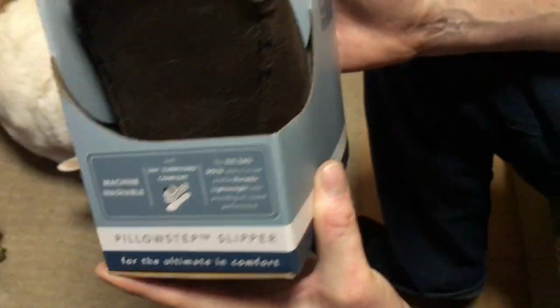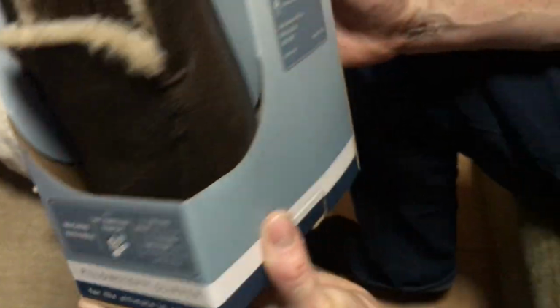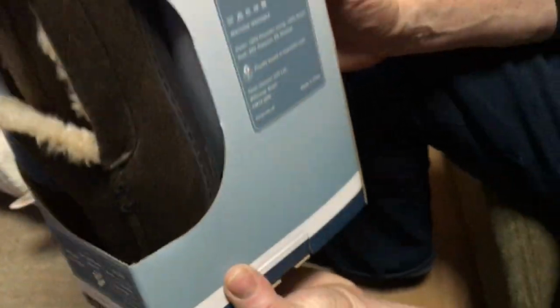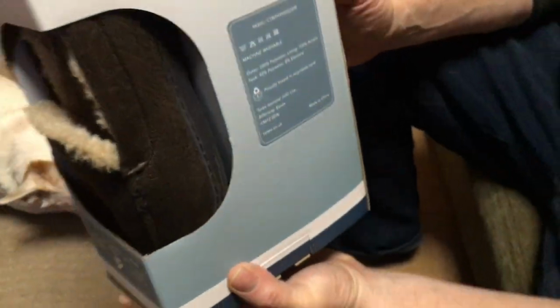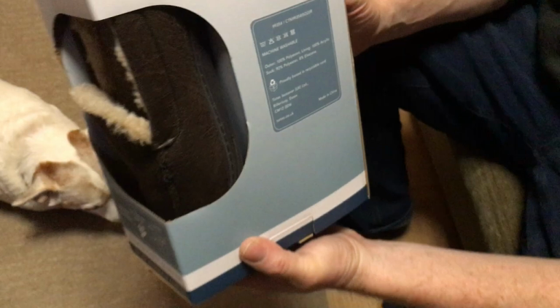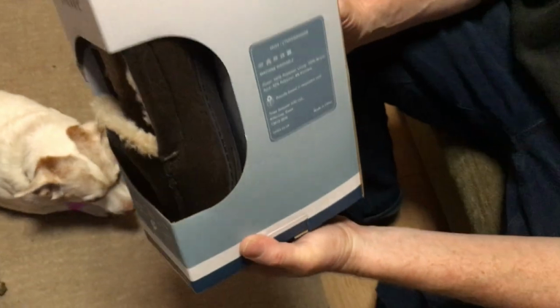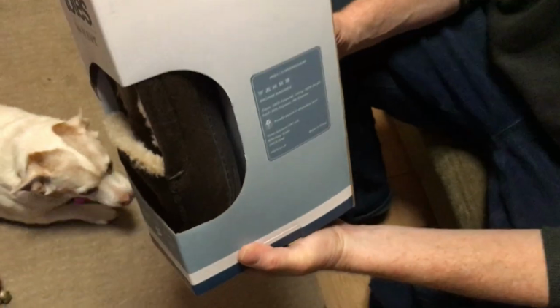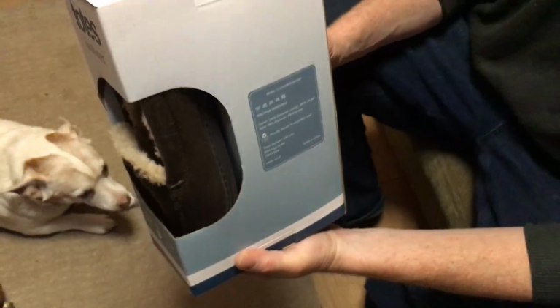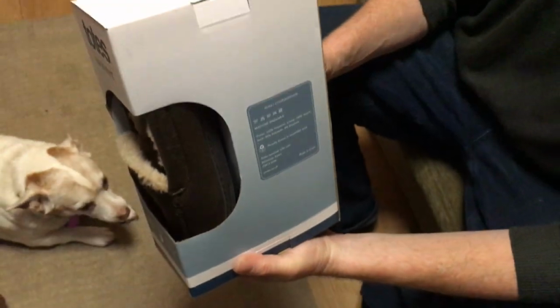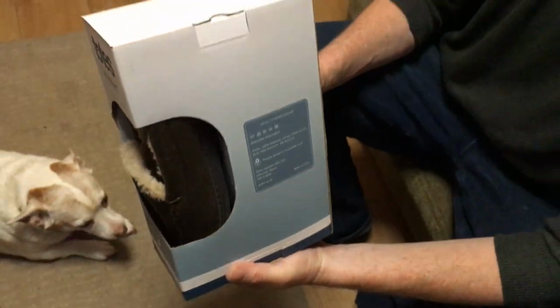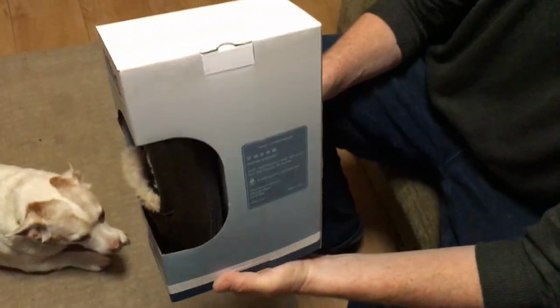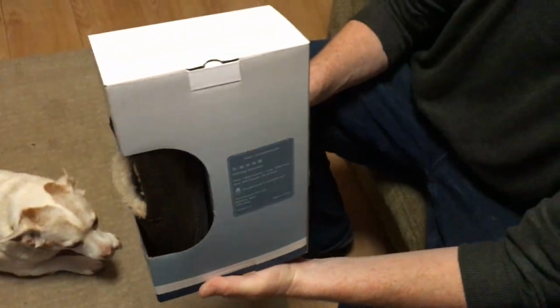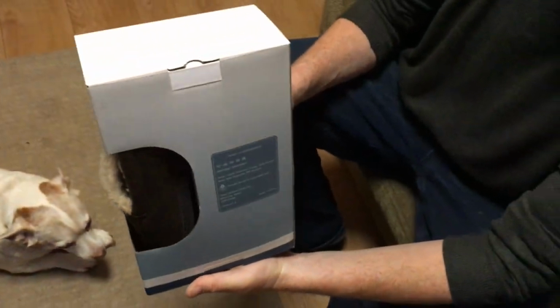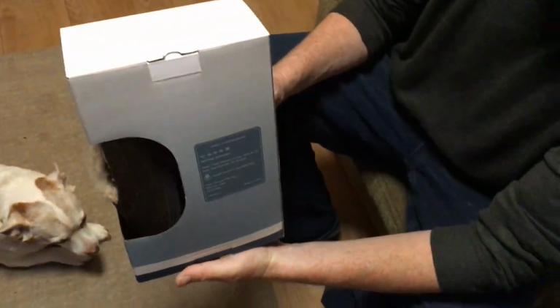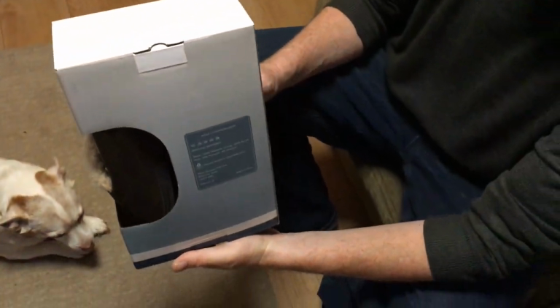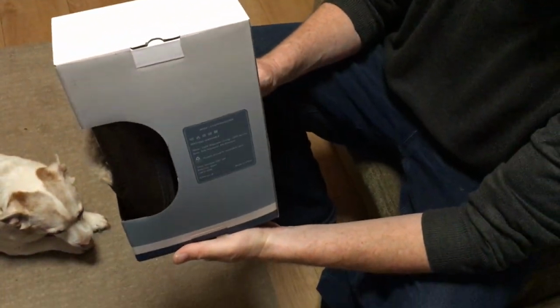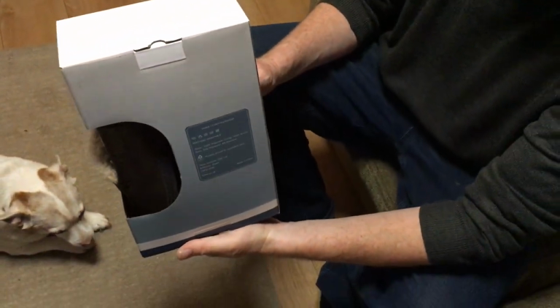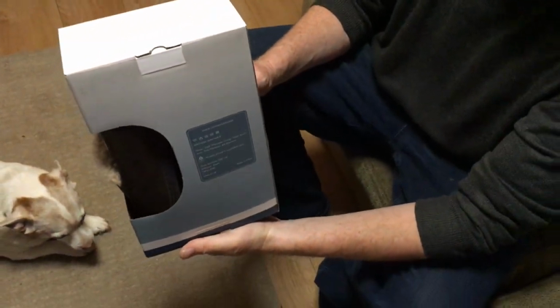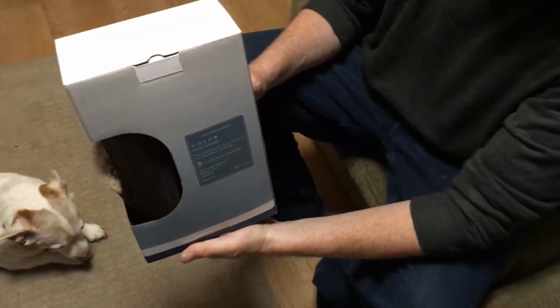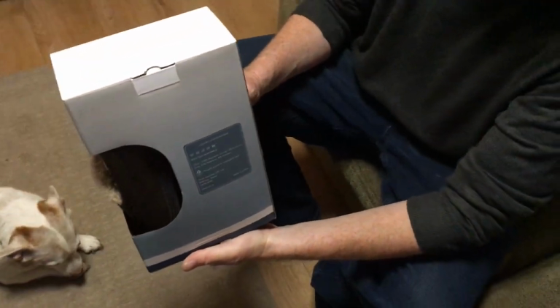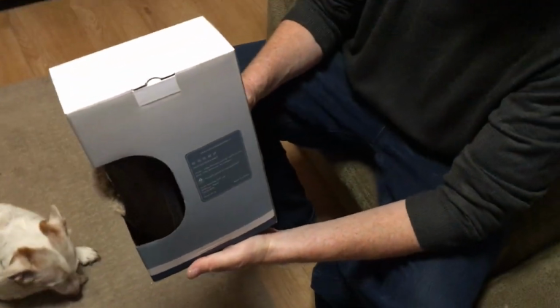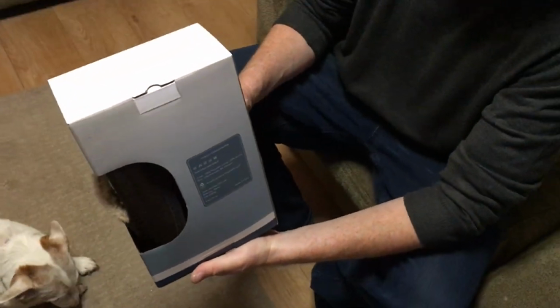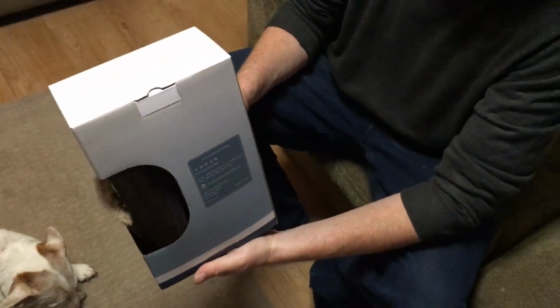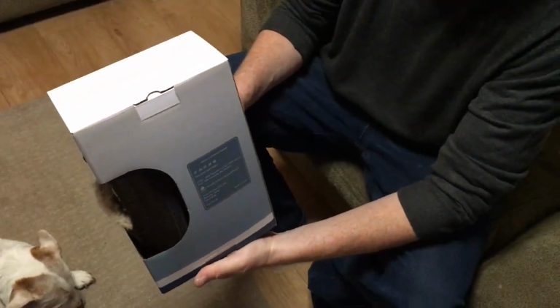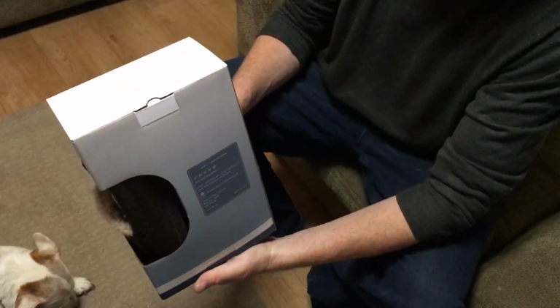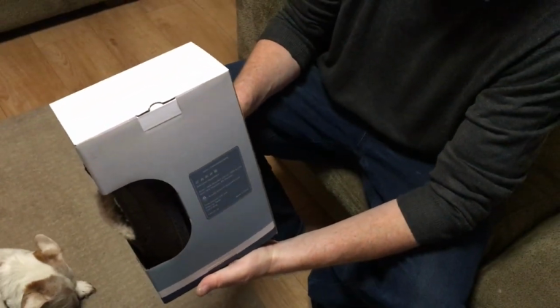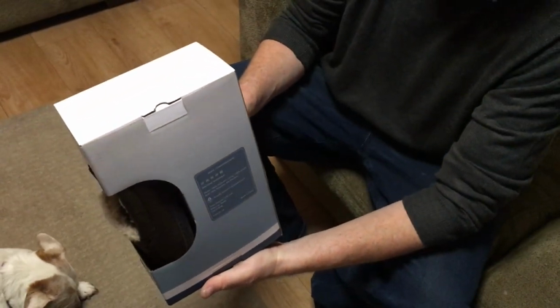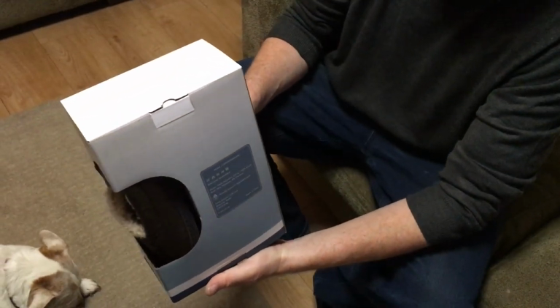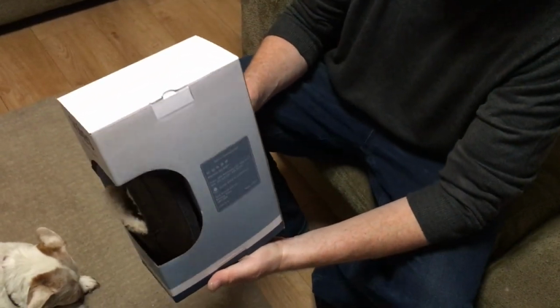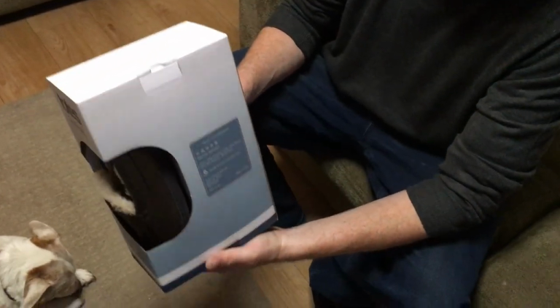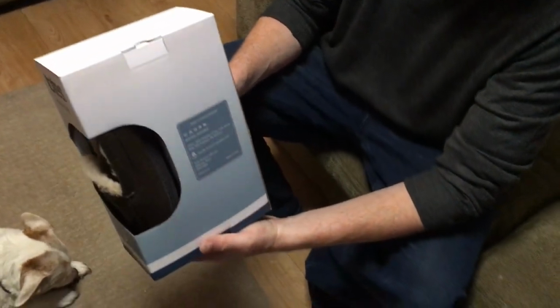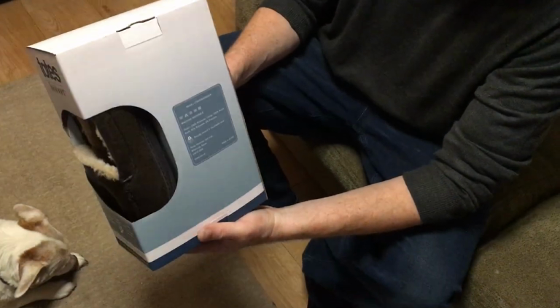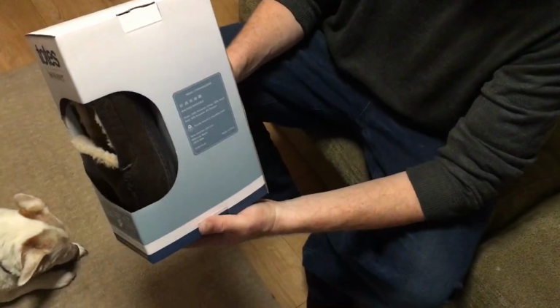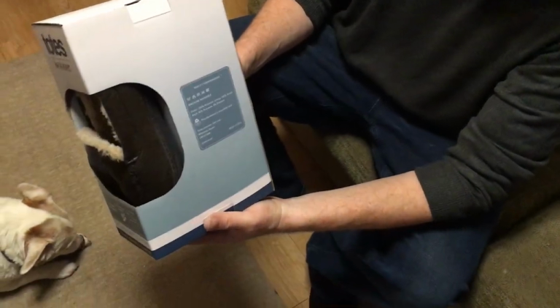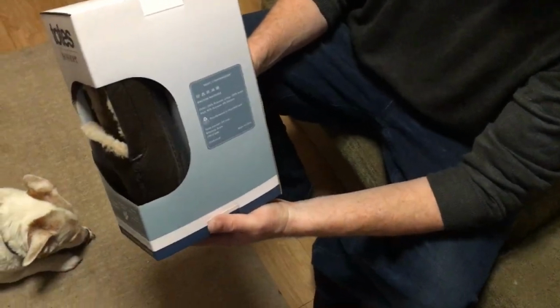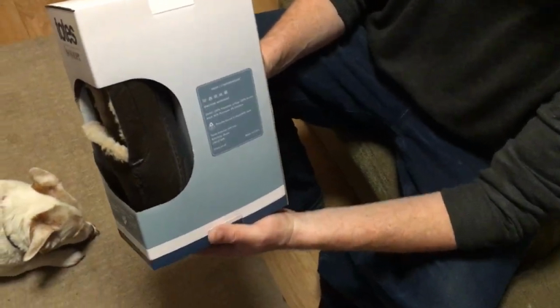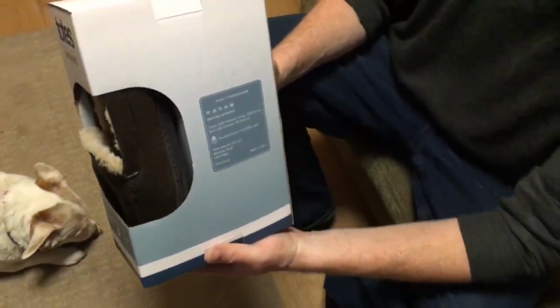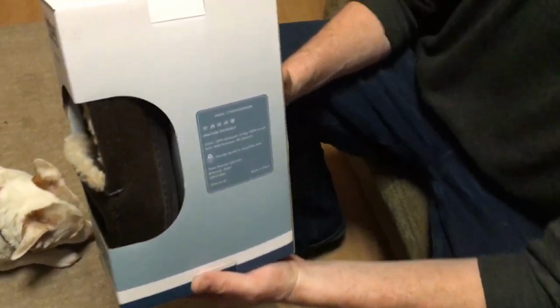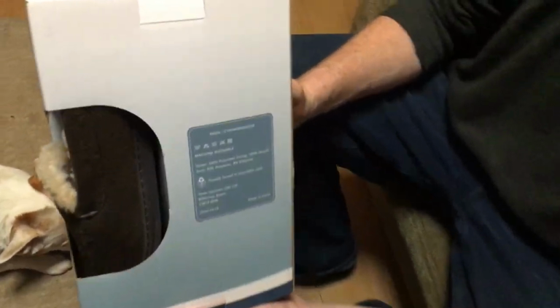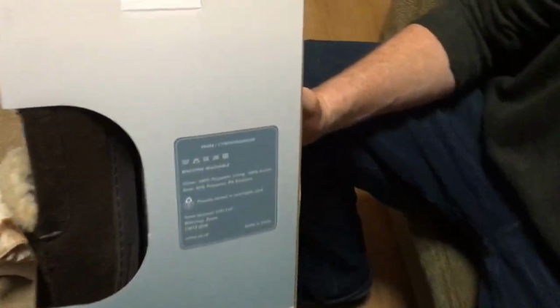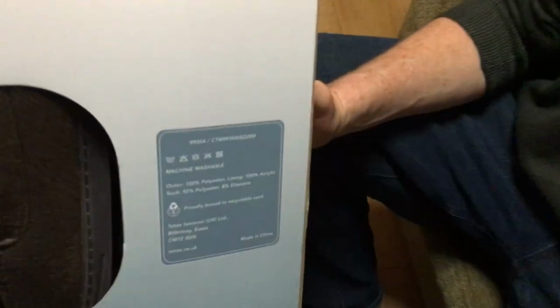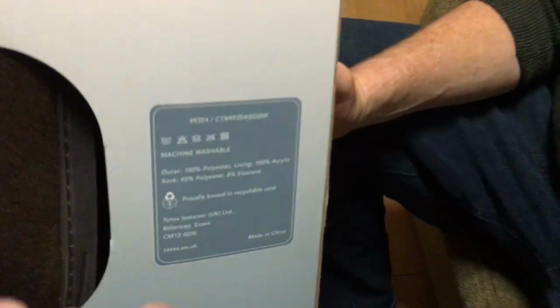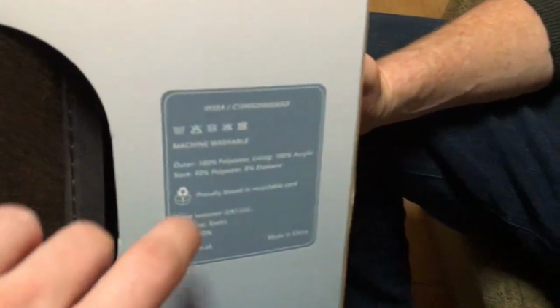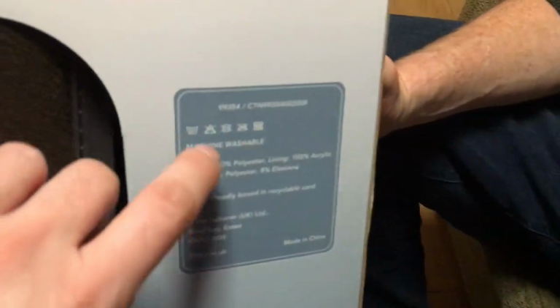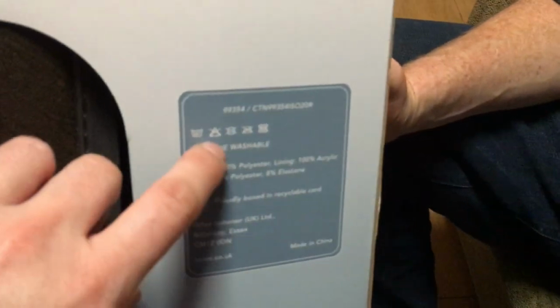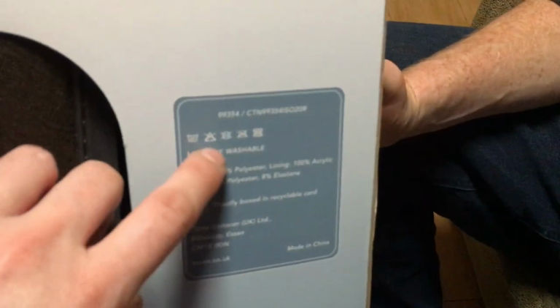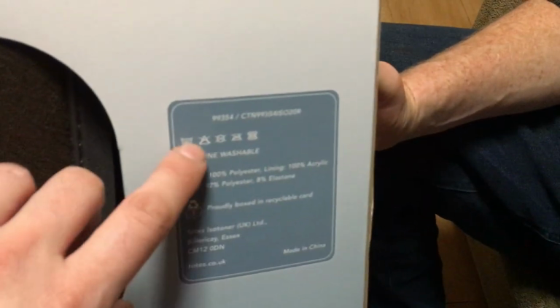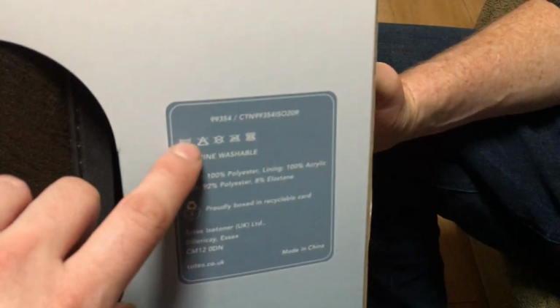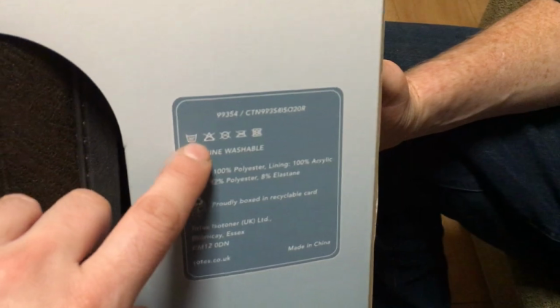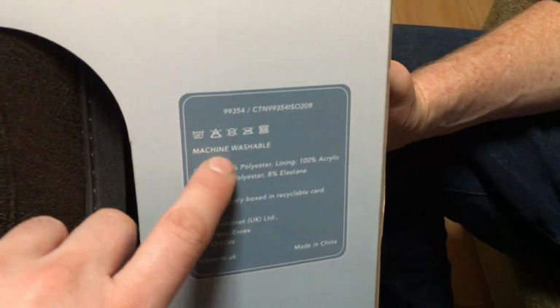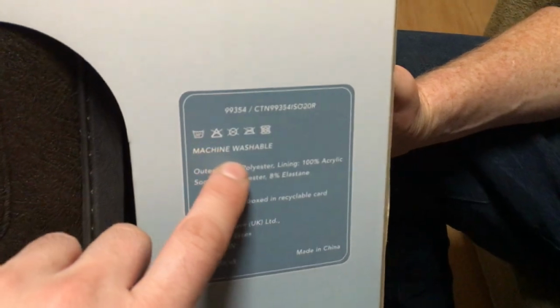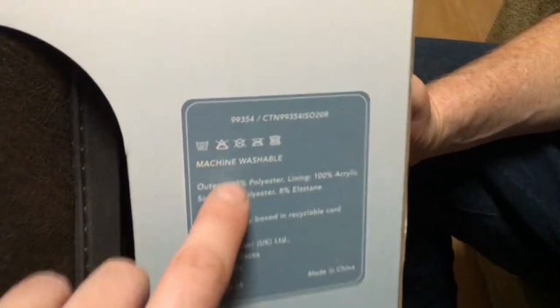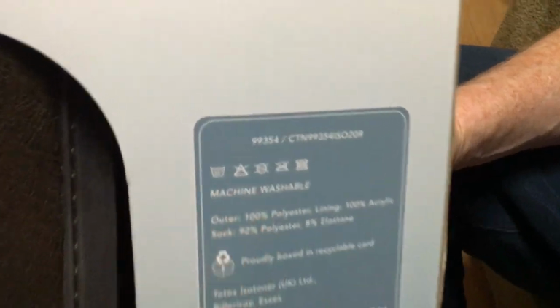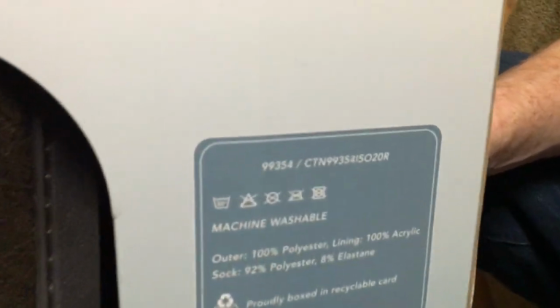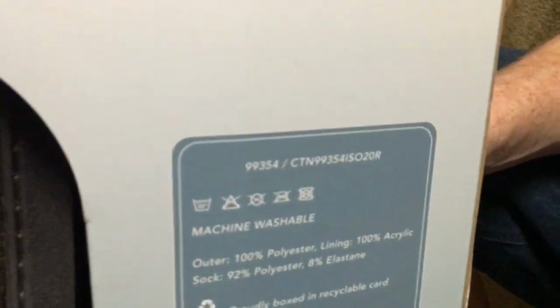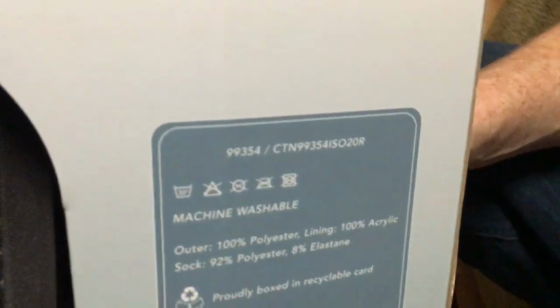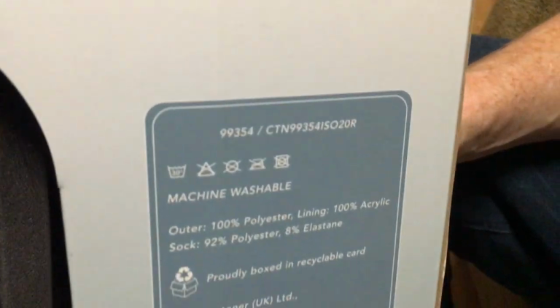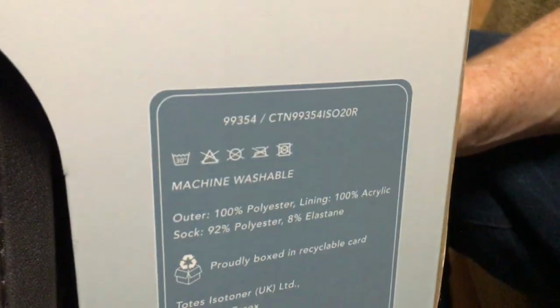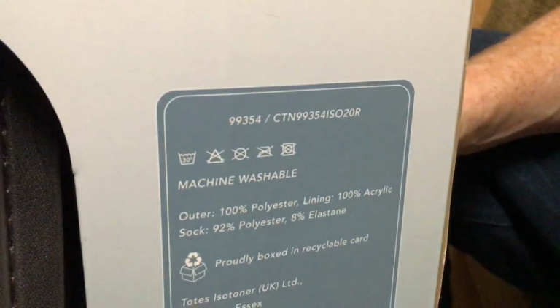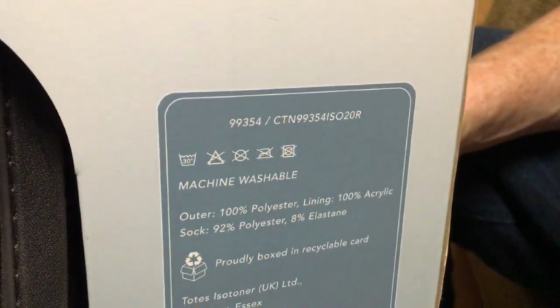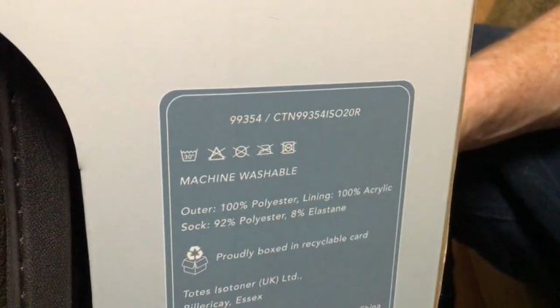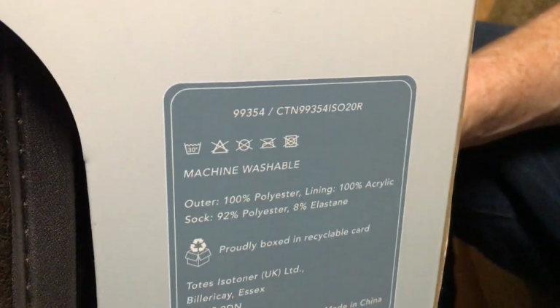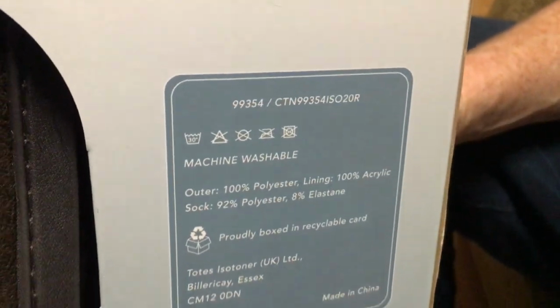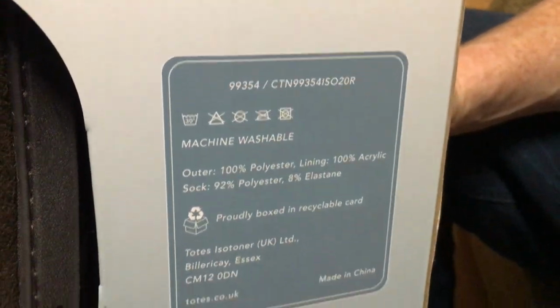These ones are in a brown design. It's got washing instructions on the back as well, and a website address.